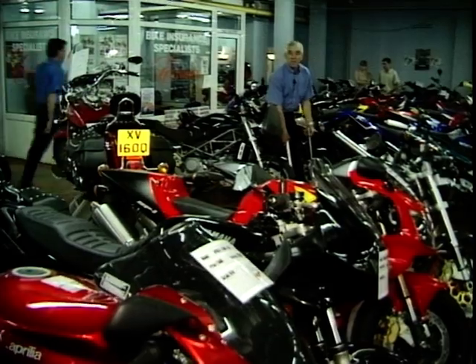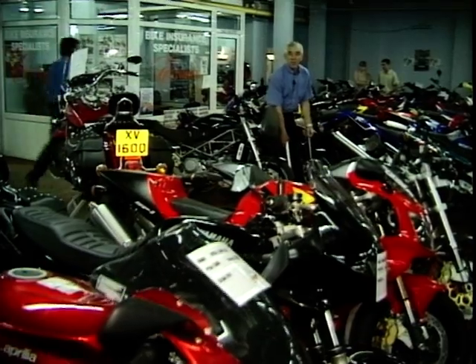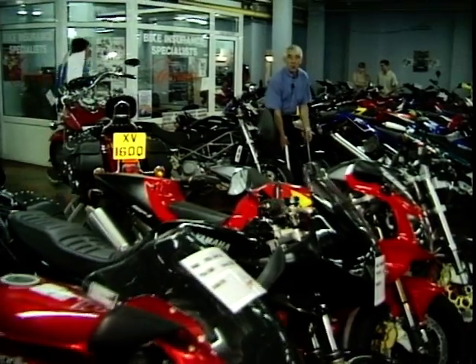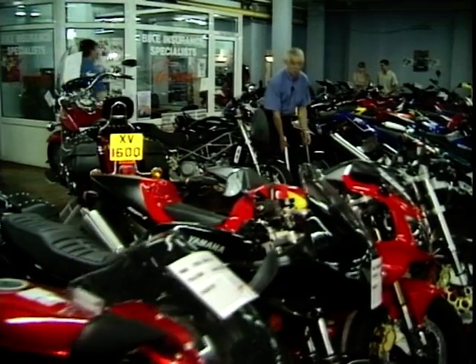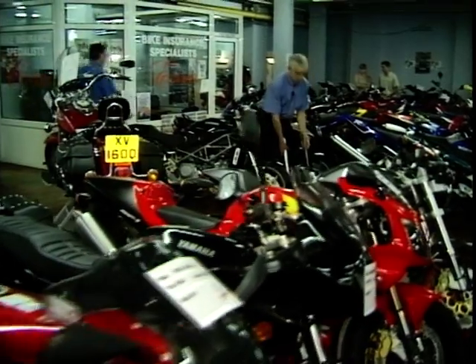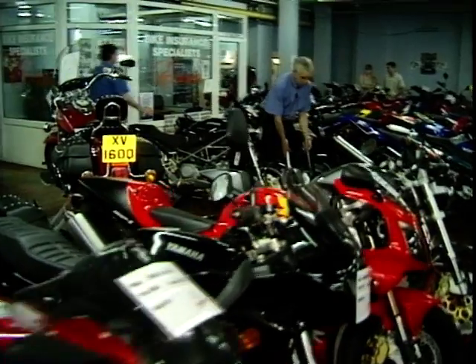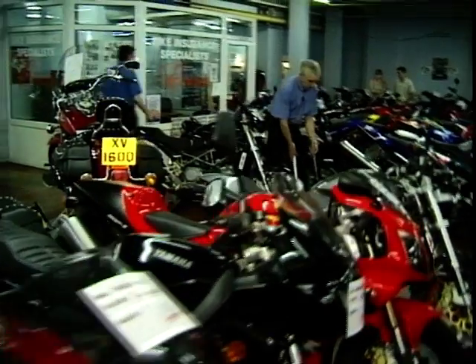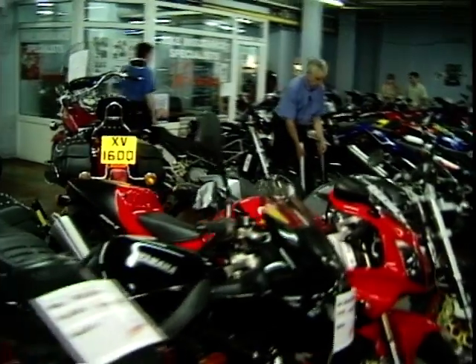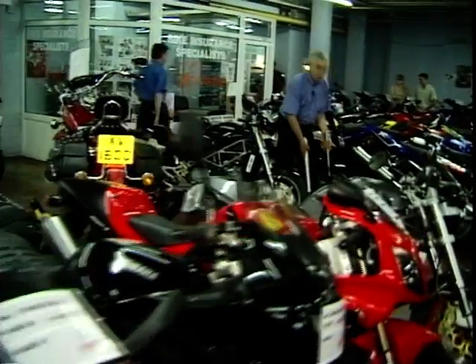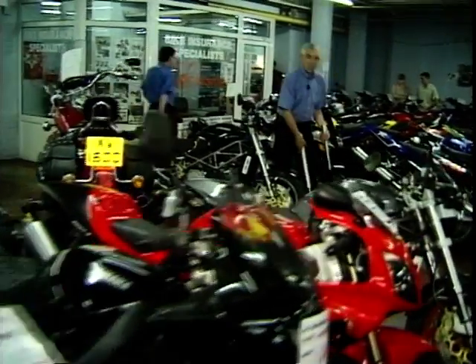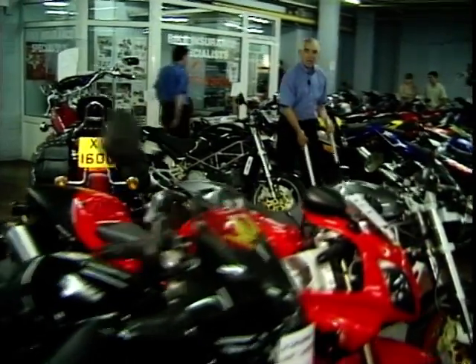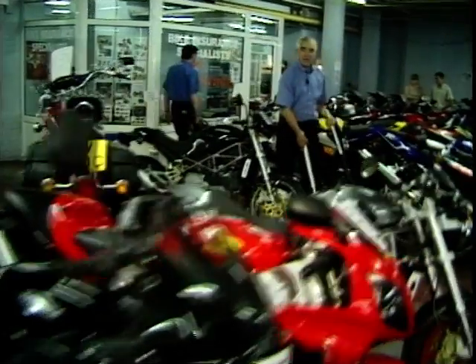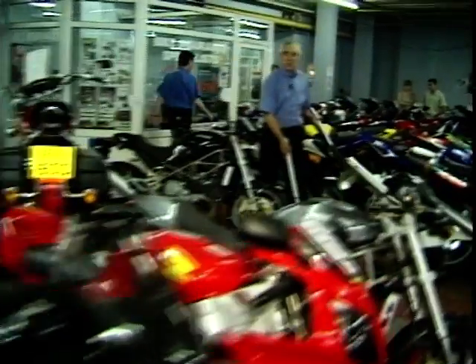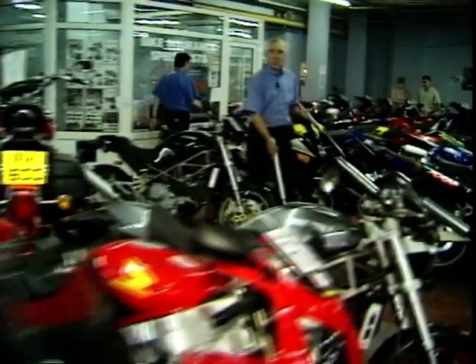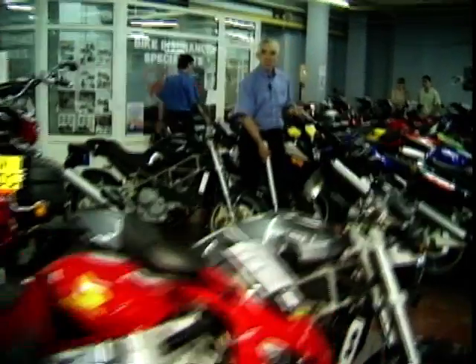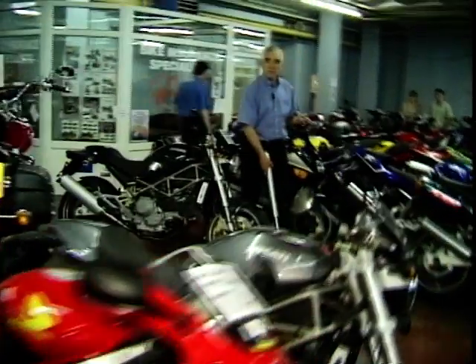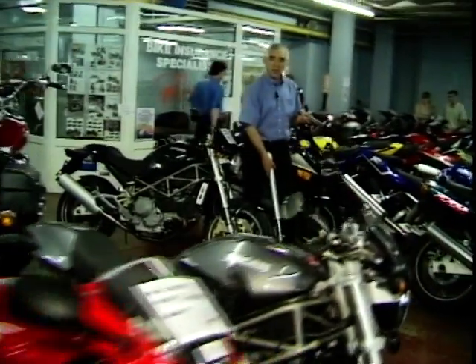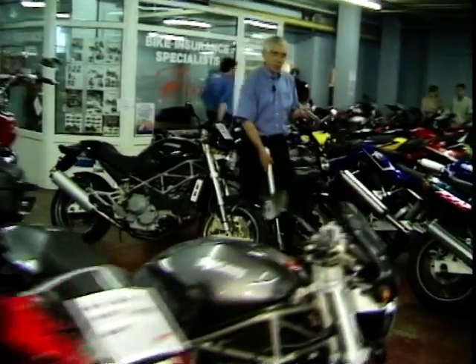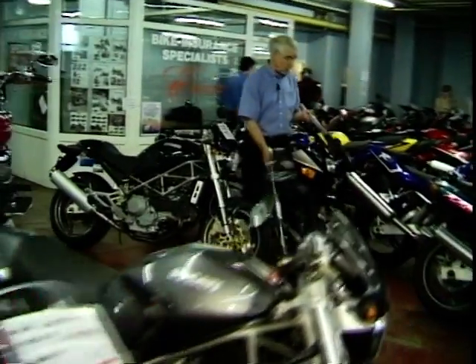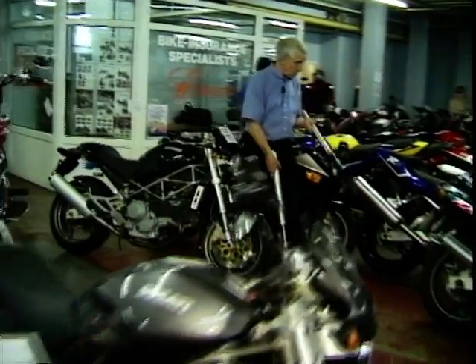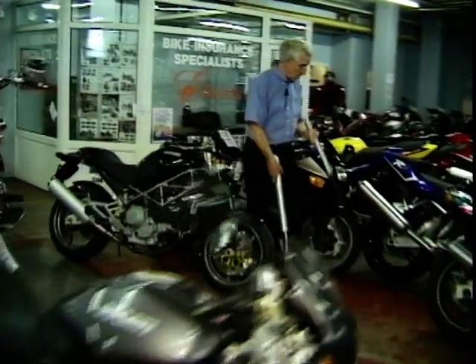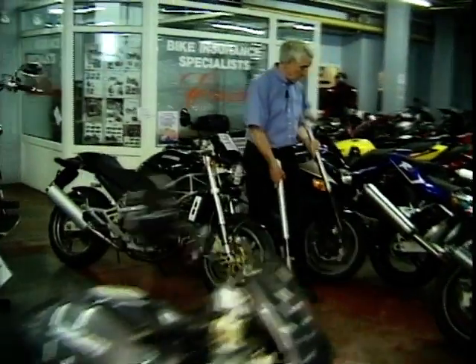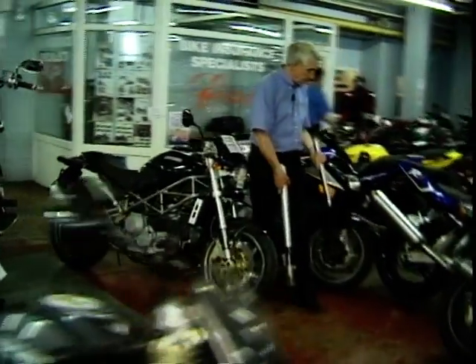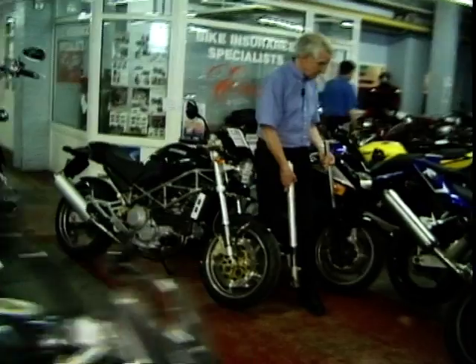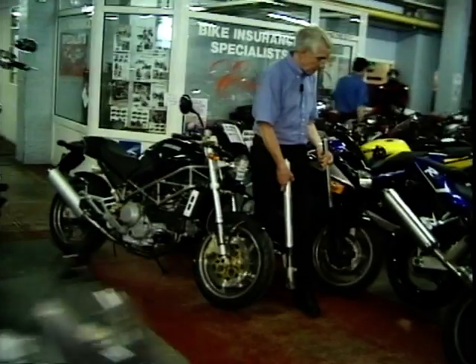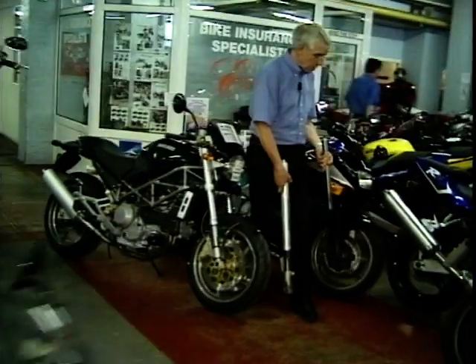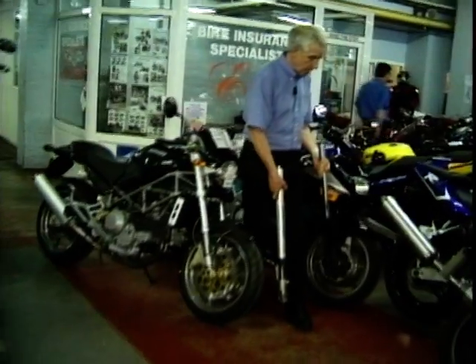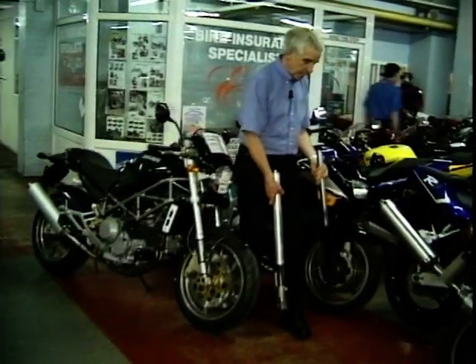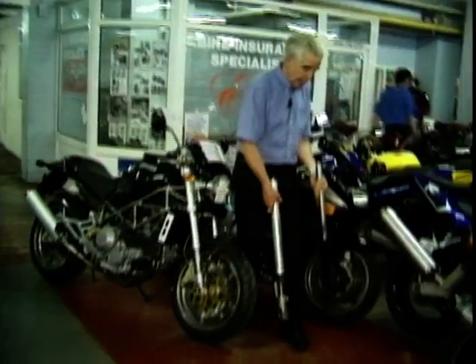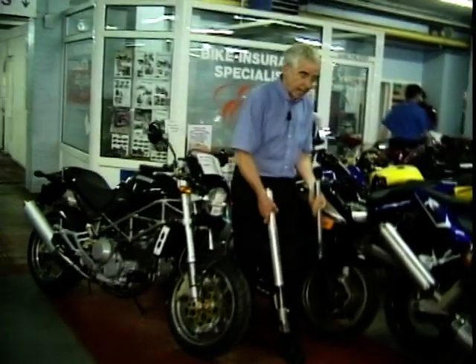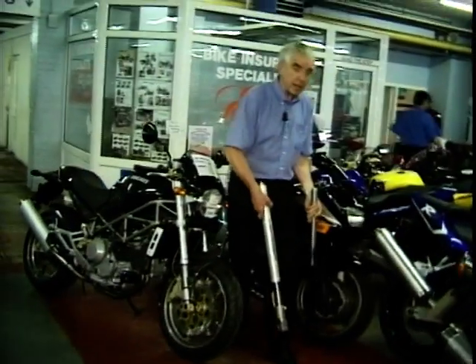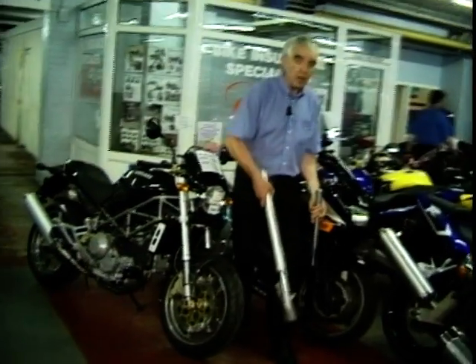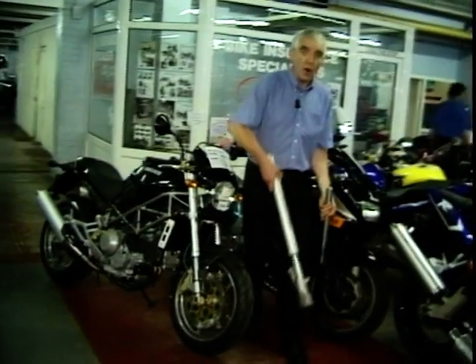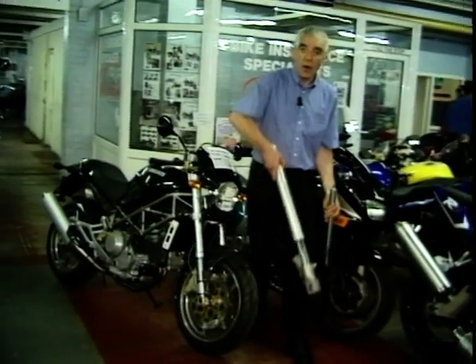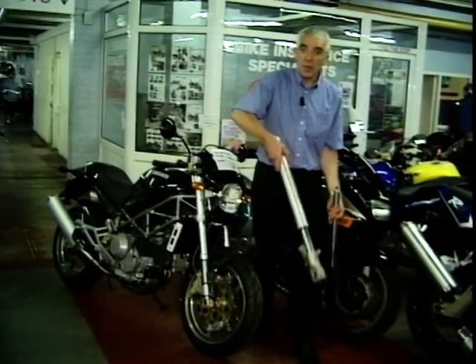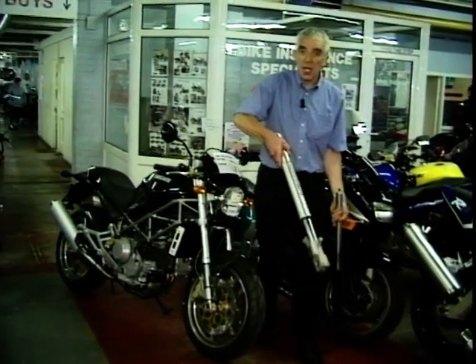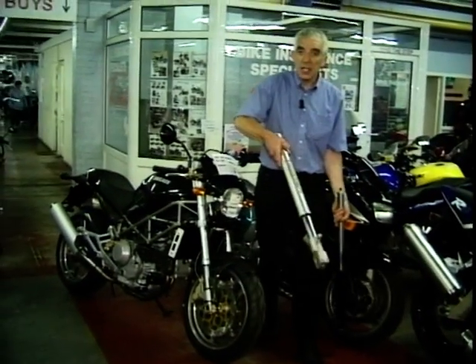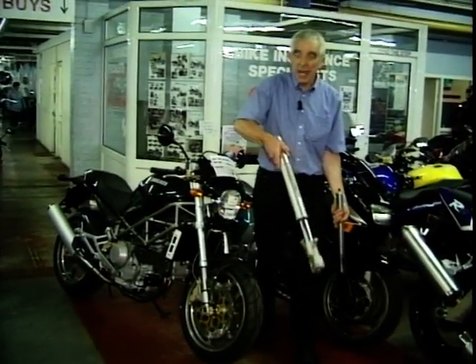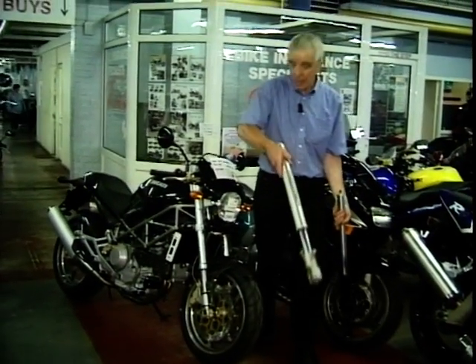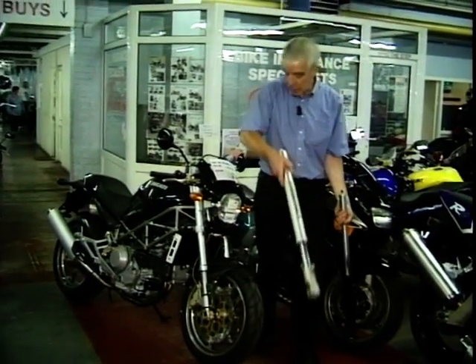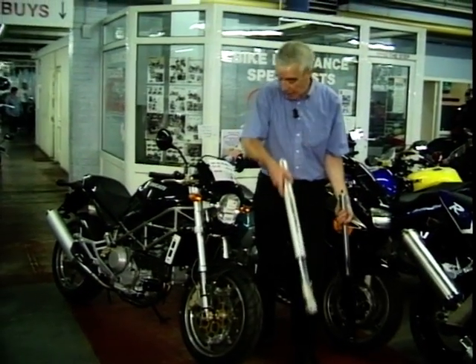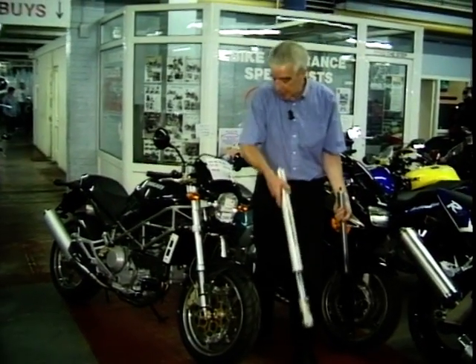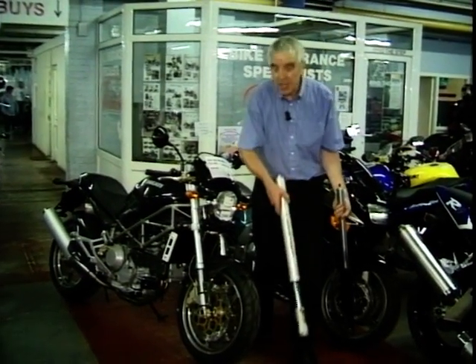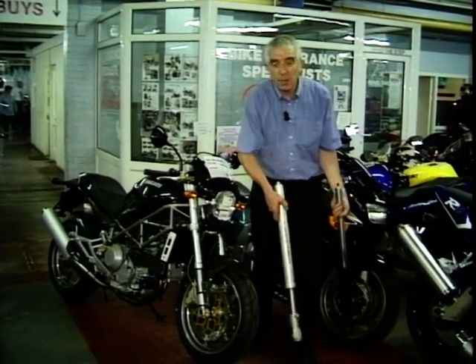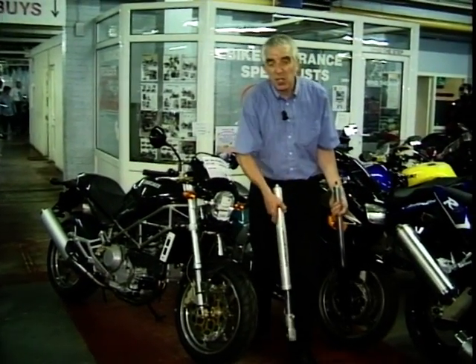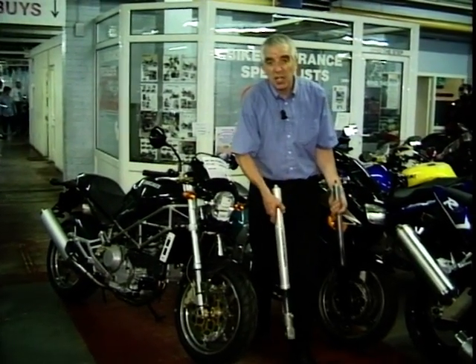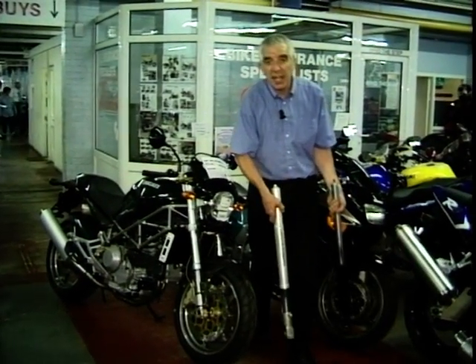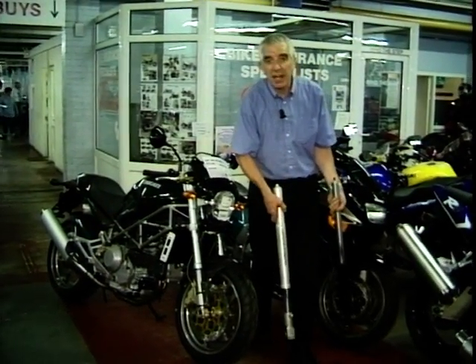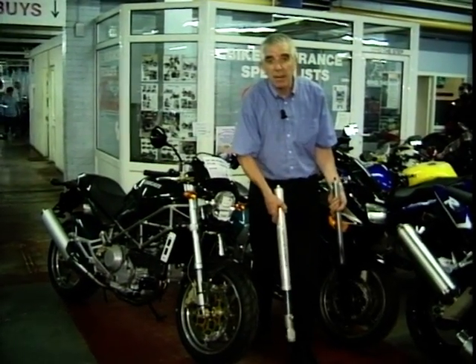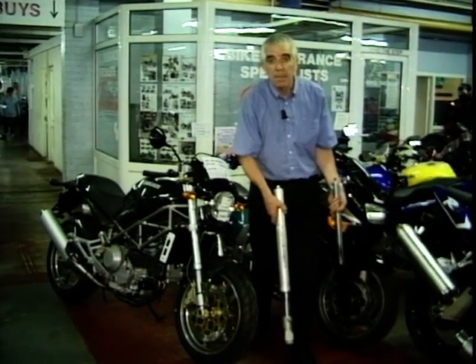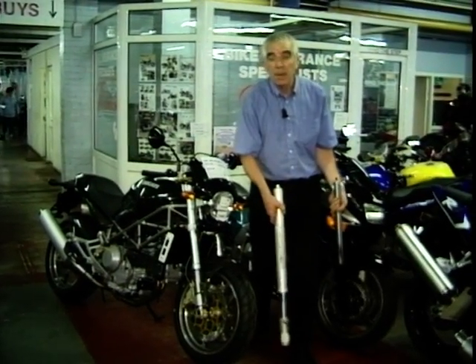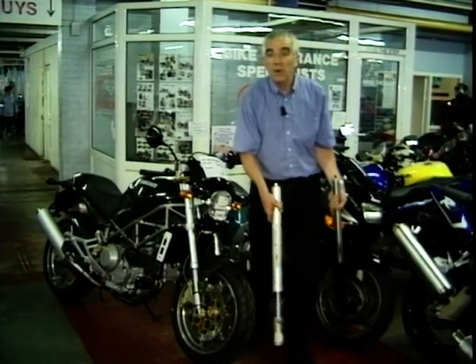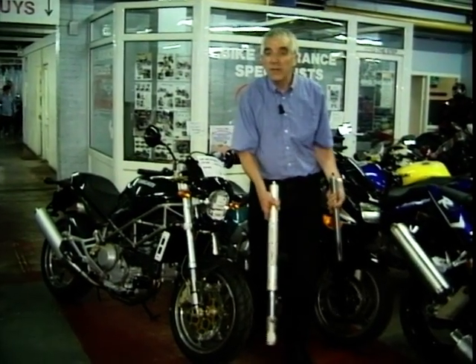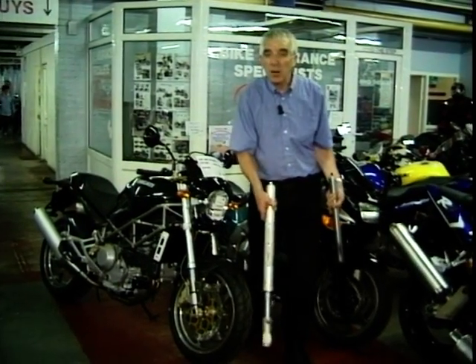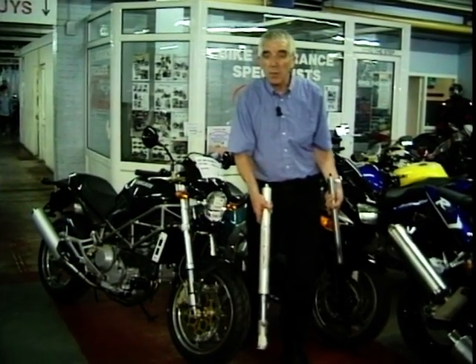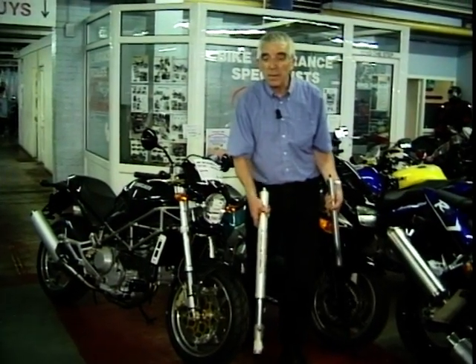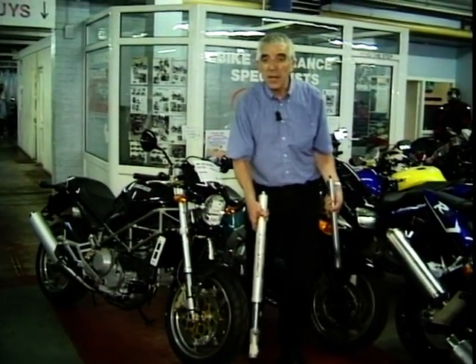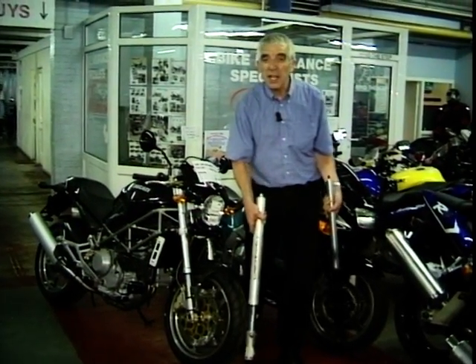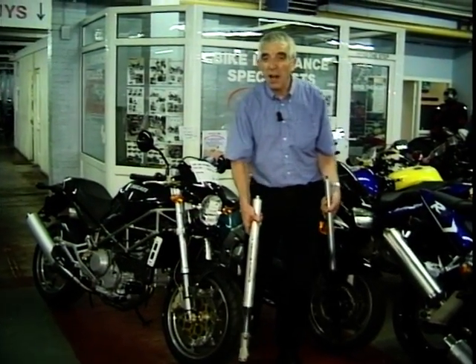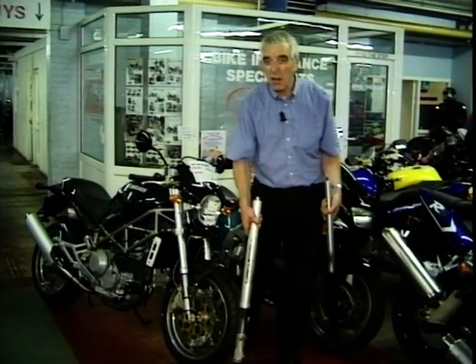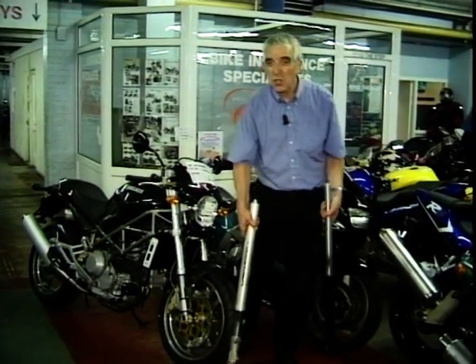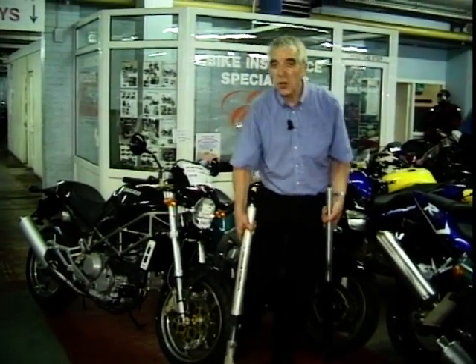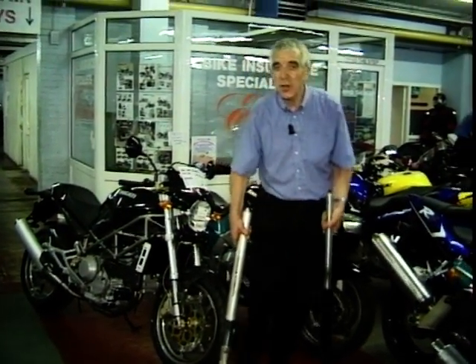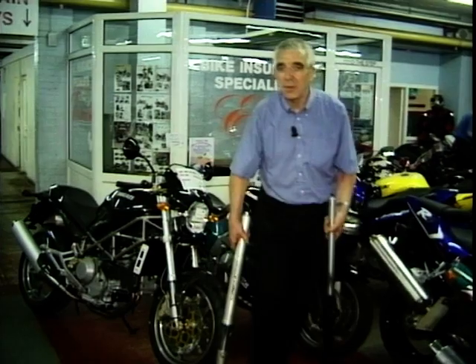Front forks — what's the difference? Conventional, like this Kawasaki here, or upside down, like this Monster here? Well, if you come with me, I'll show you.